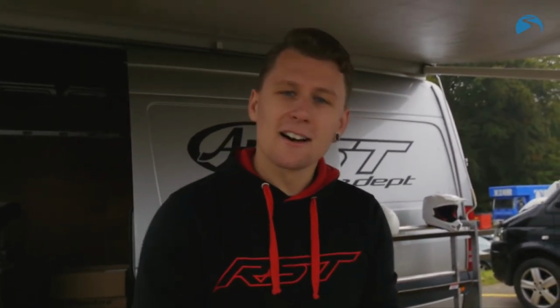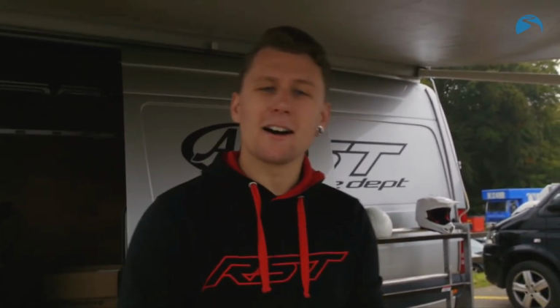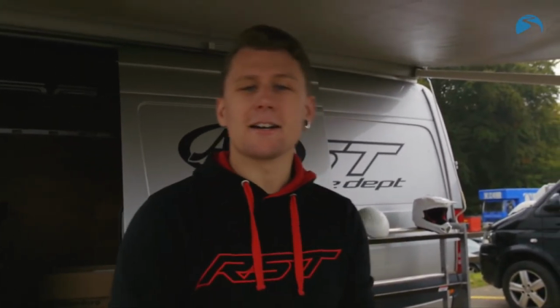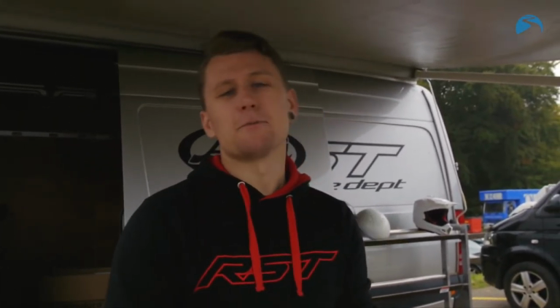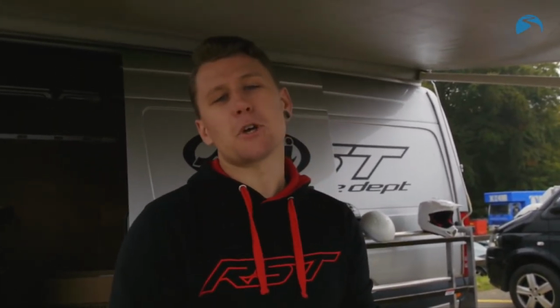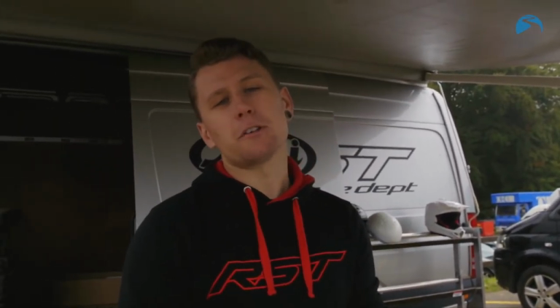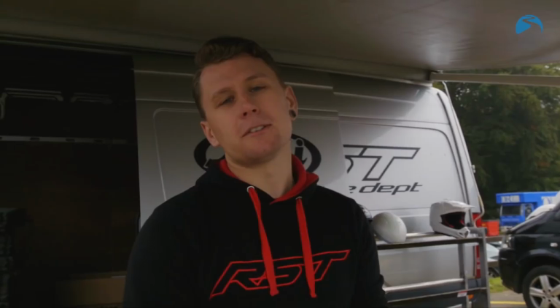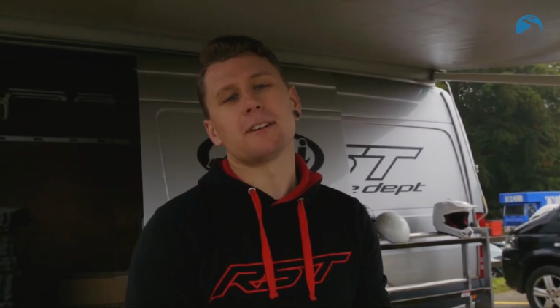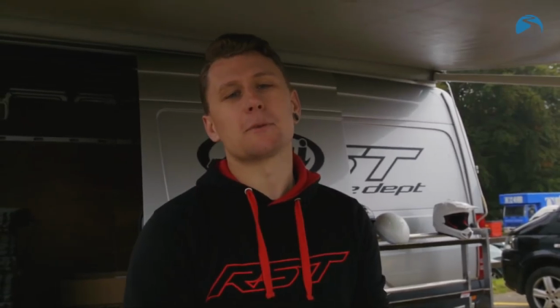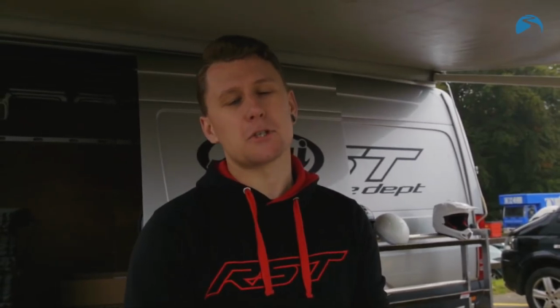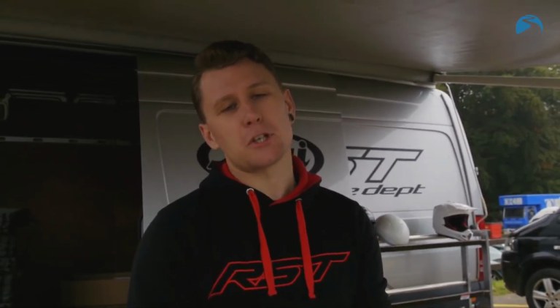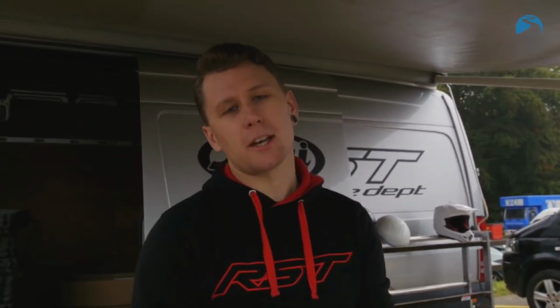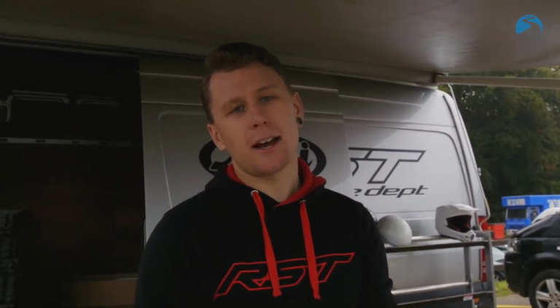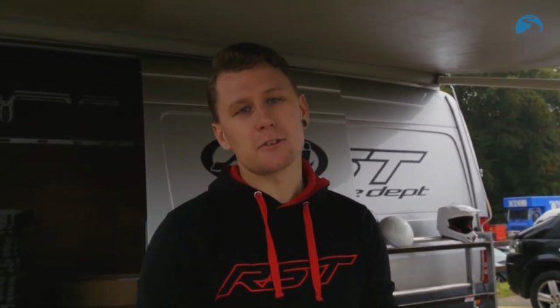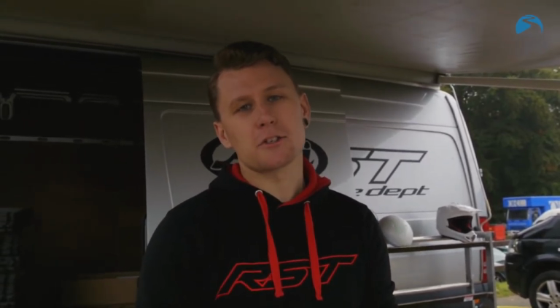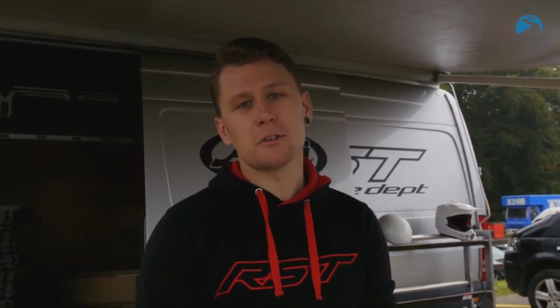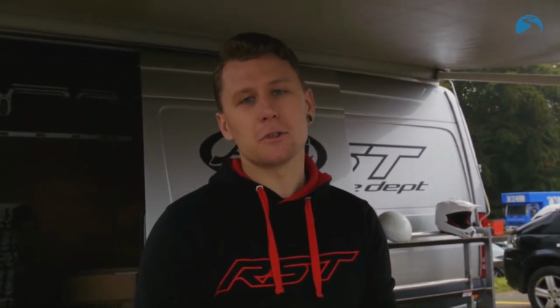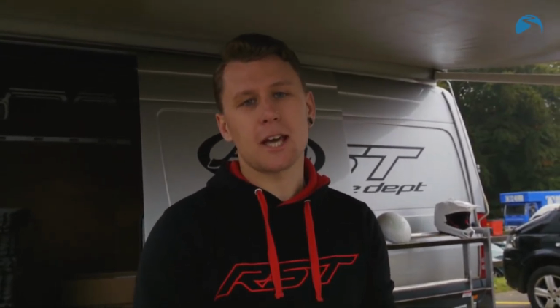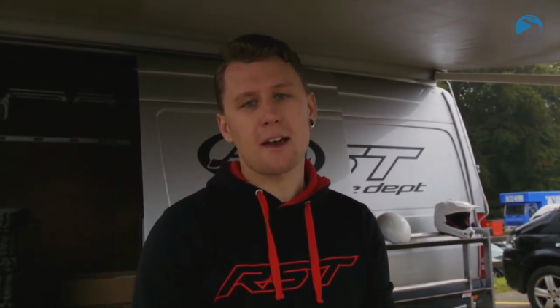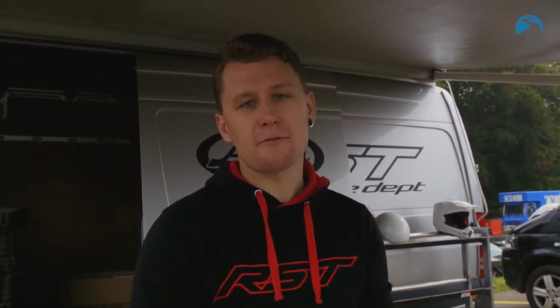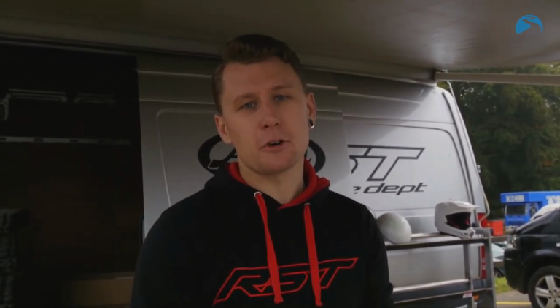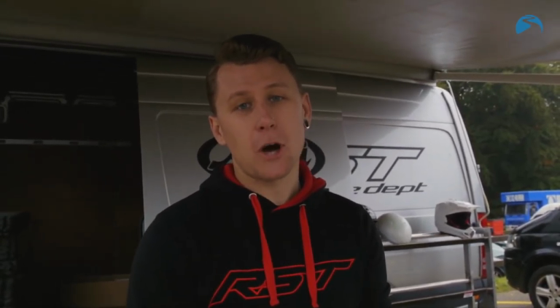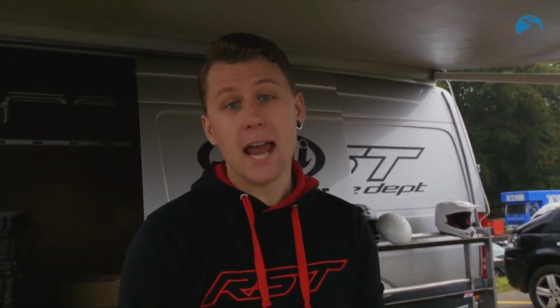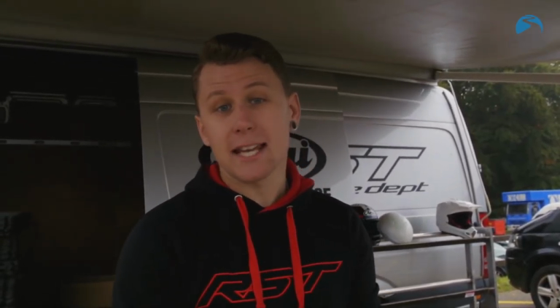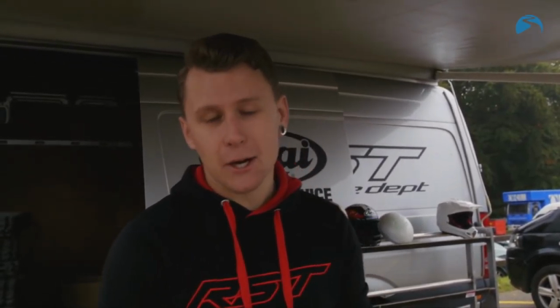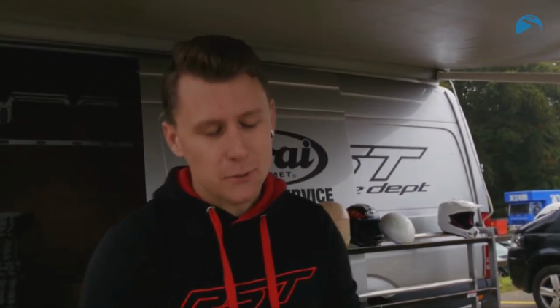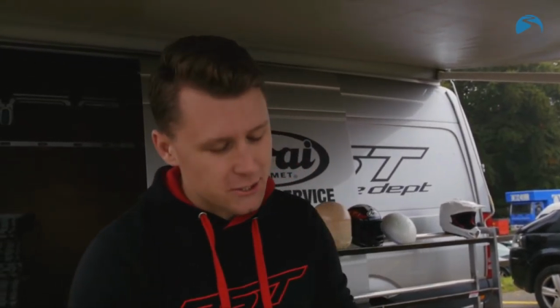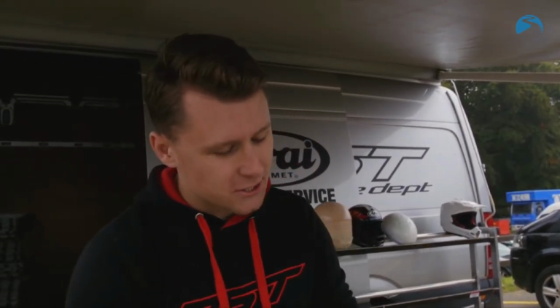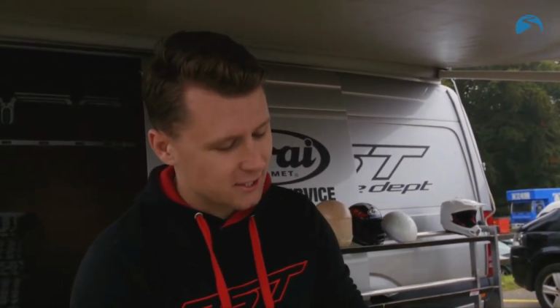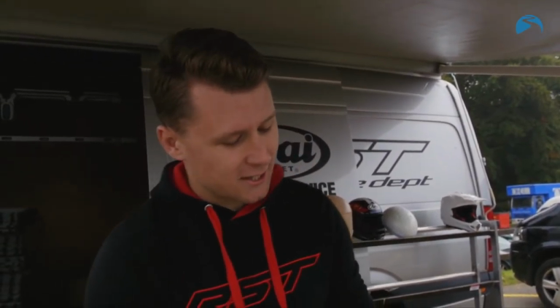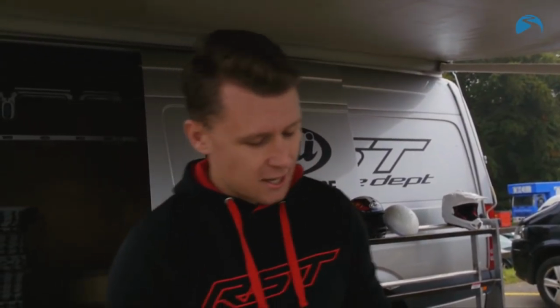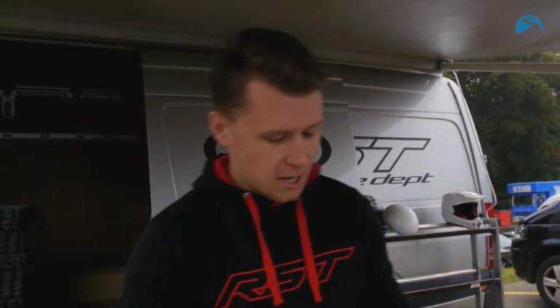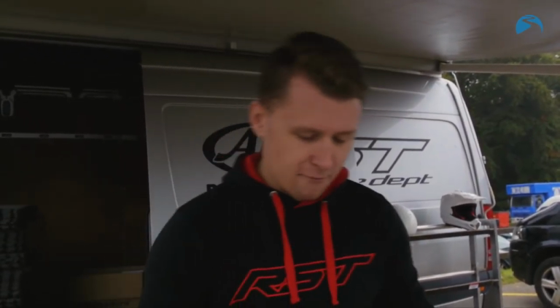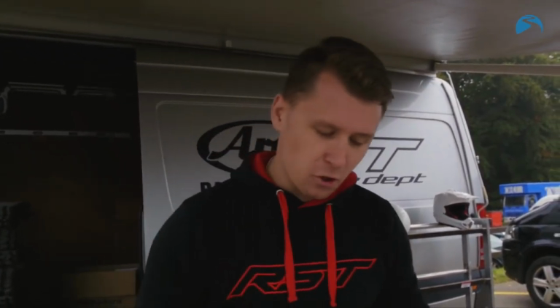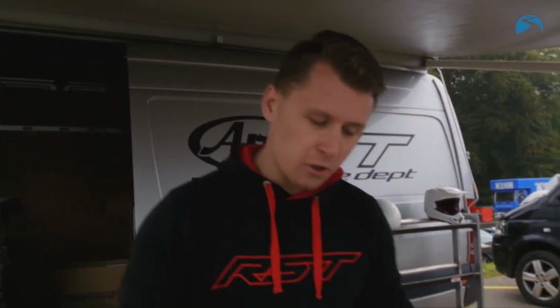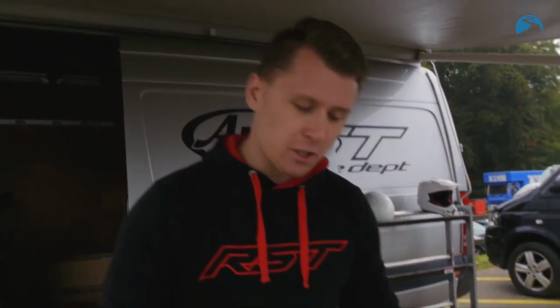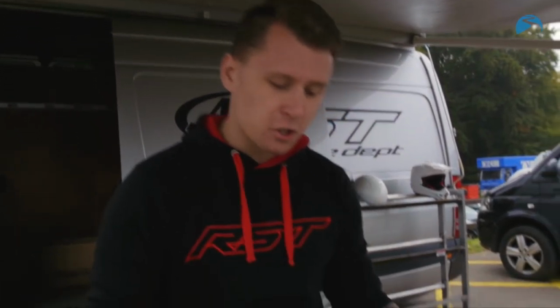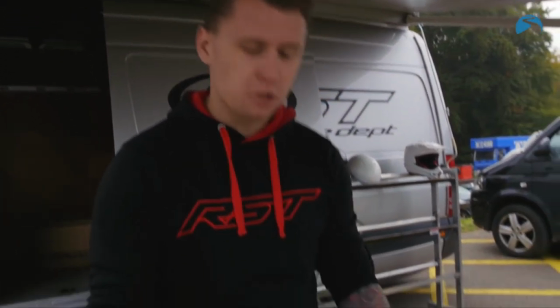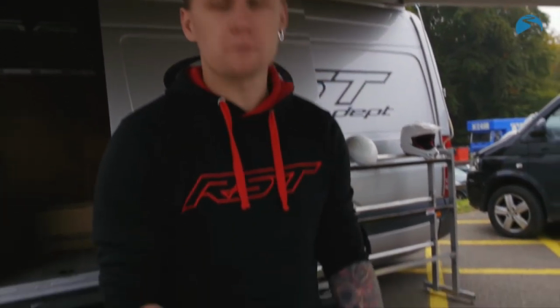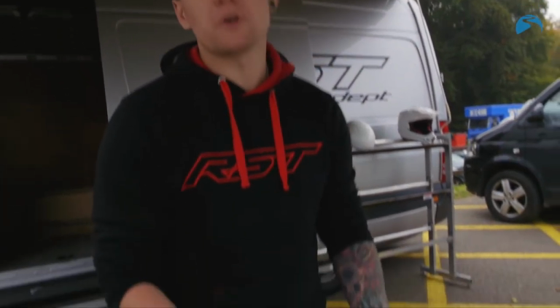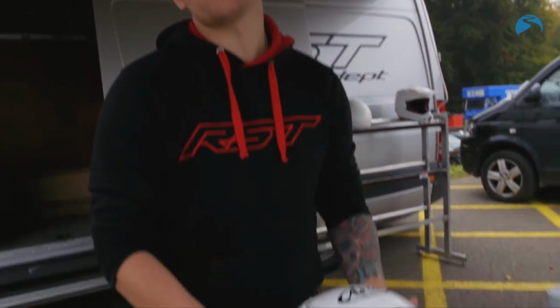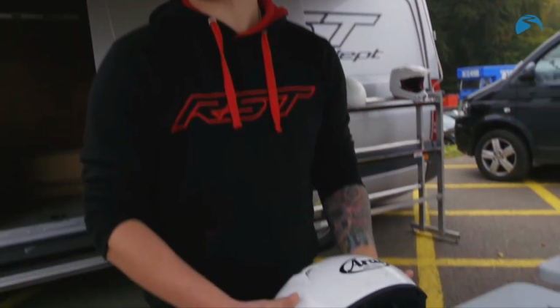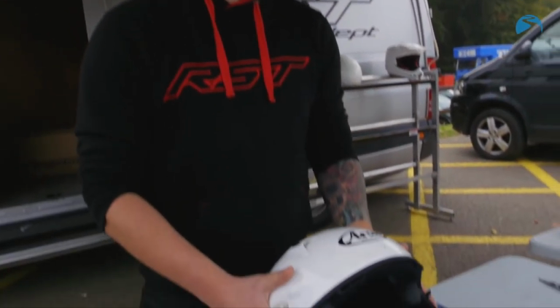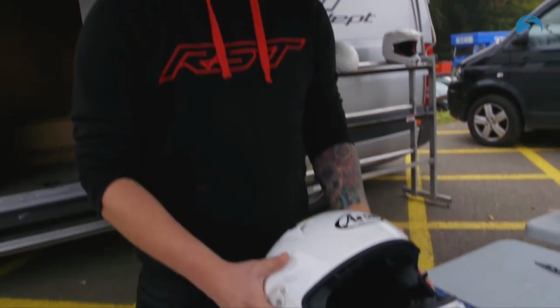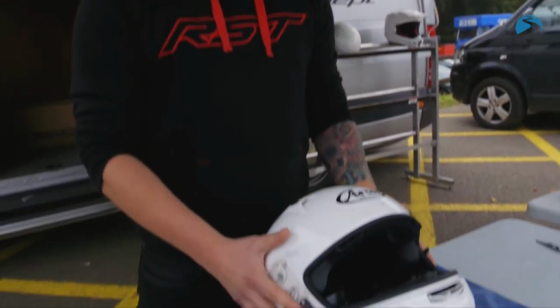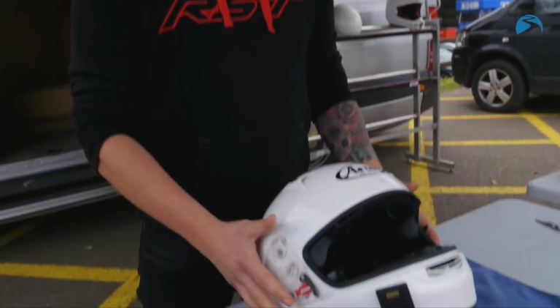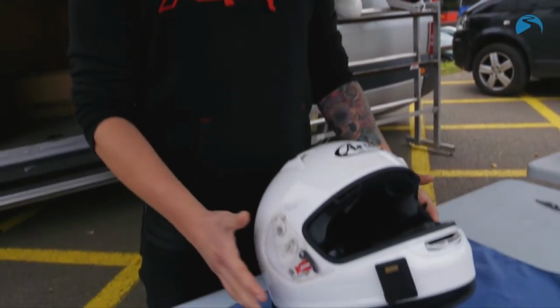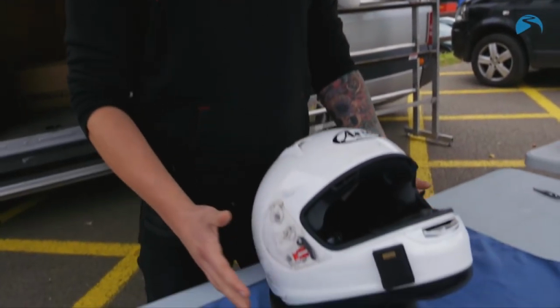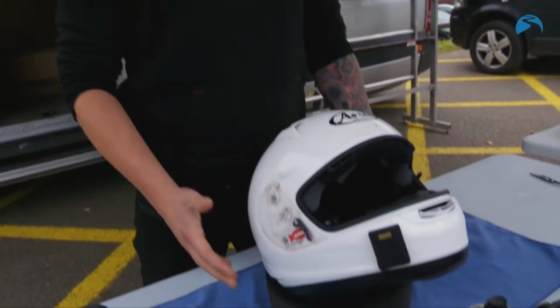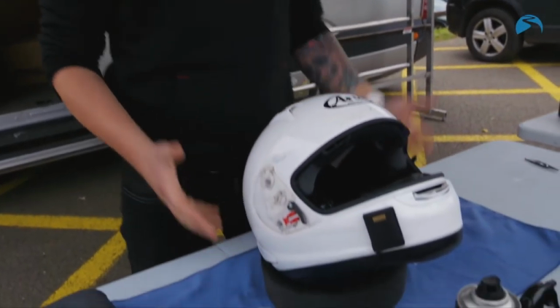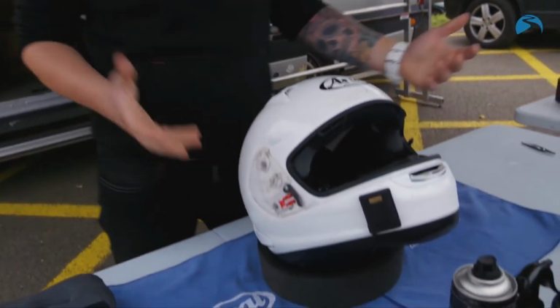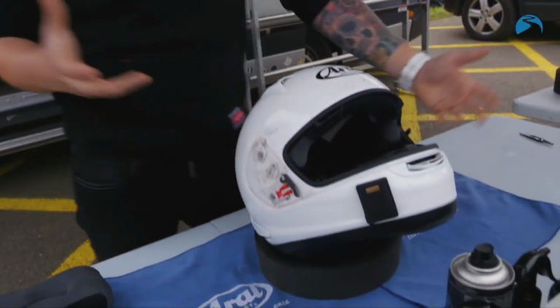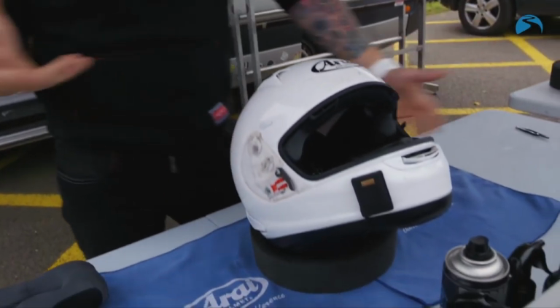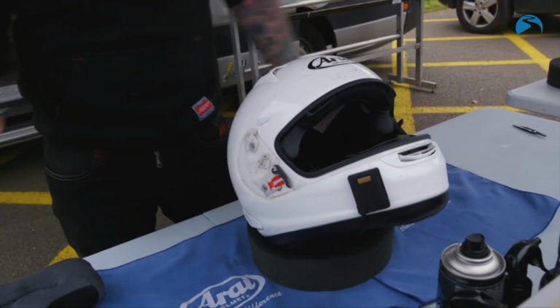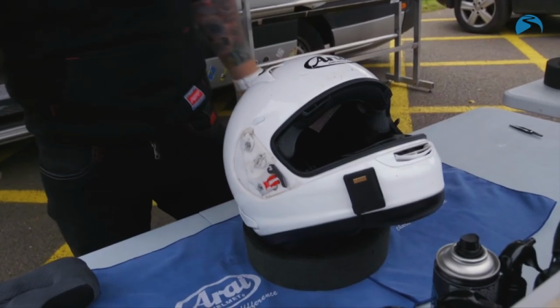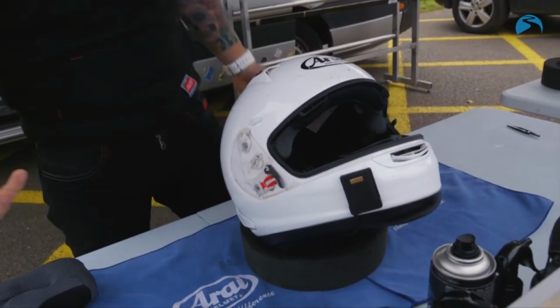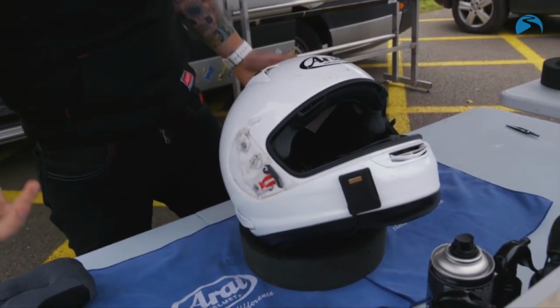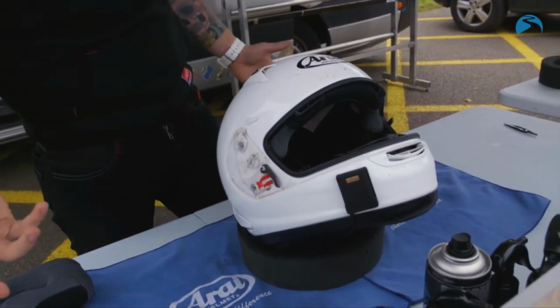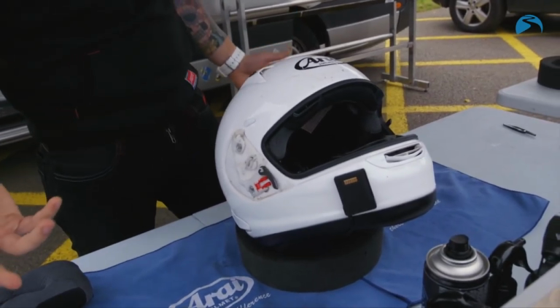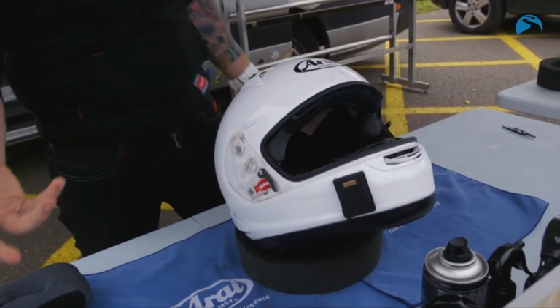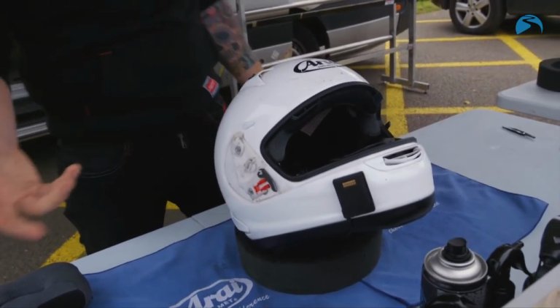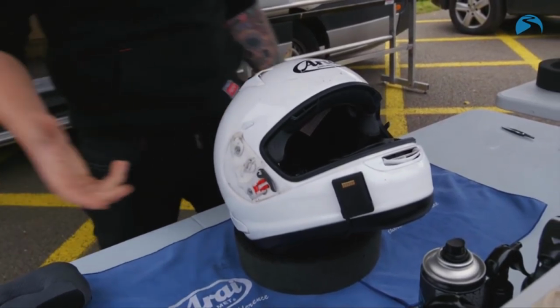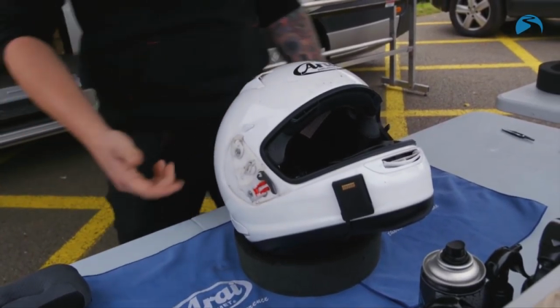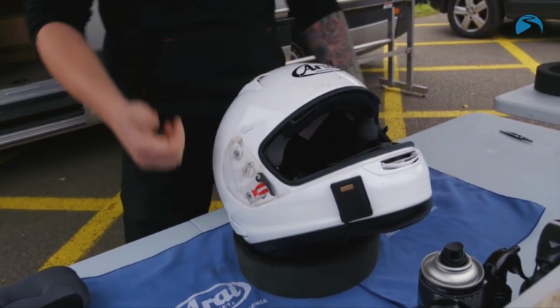Hi, I'm Joe and I'm going to show you how to care for any helmet. I've got this customer's Arai helmet here and I'm going to take you through the key points.